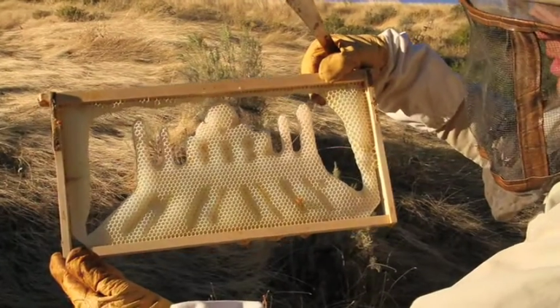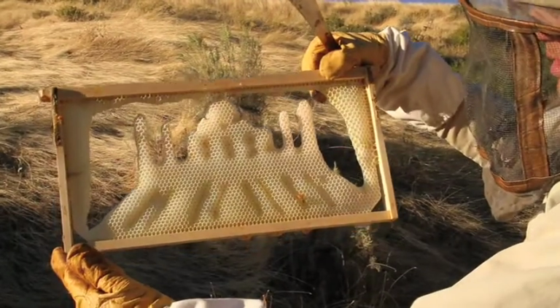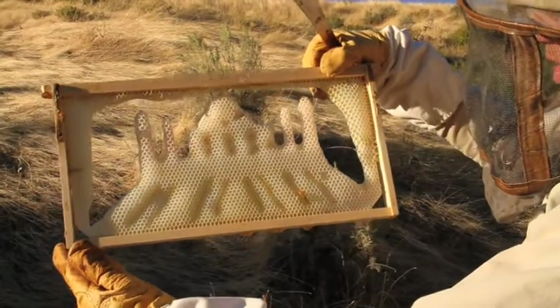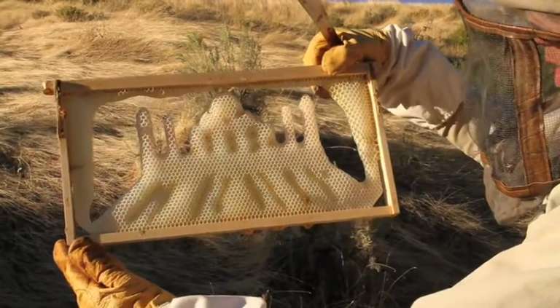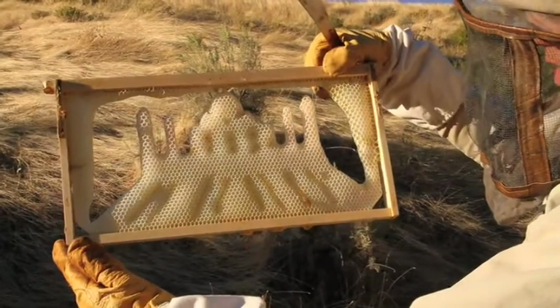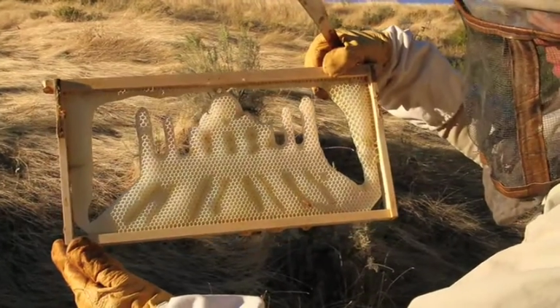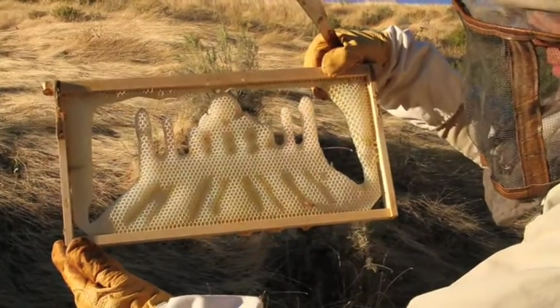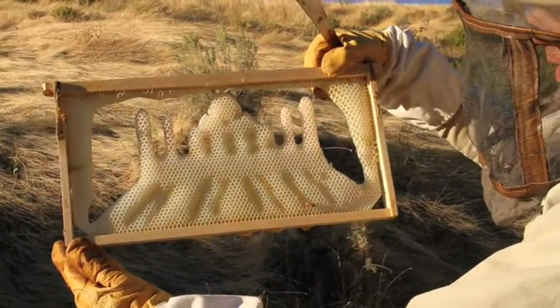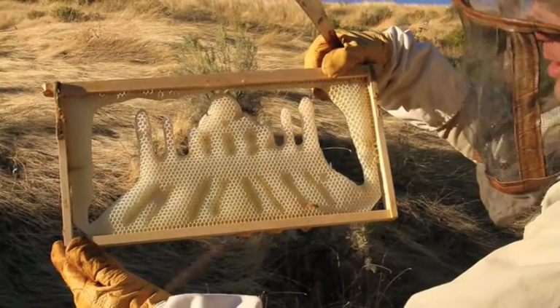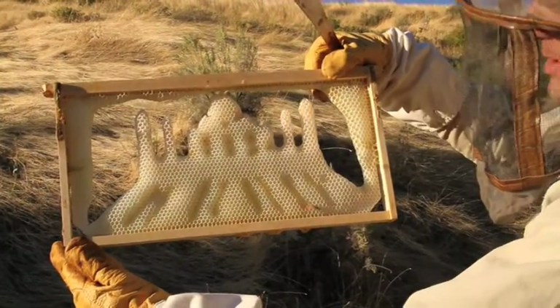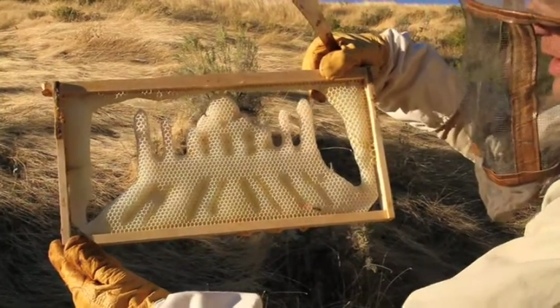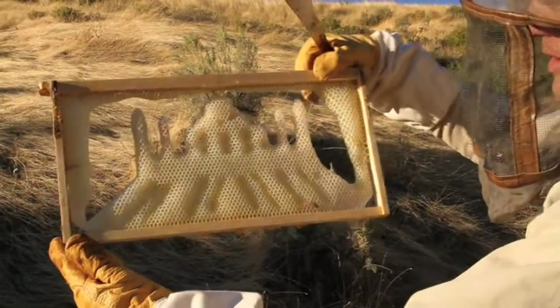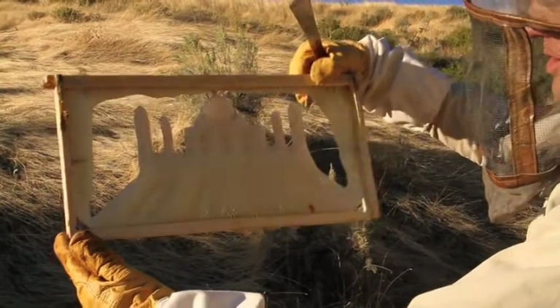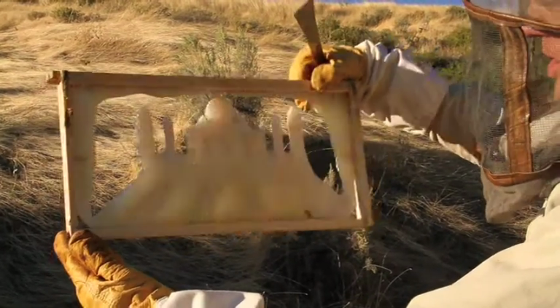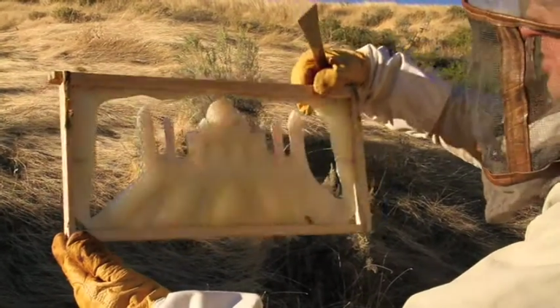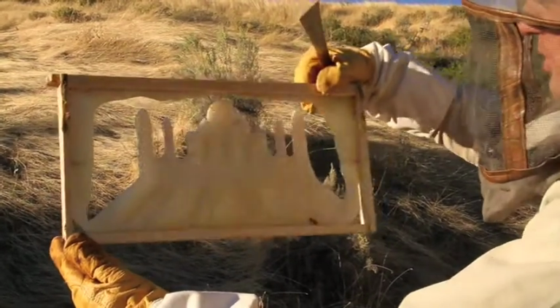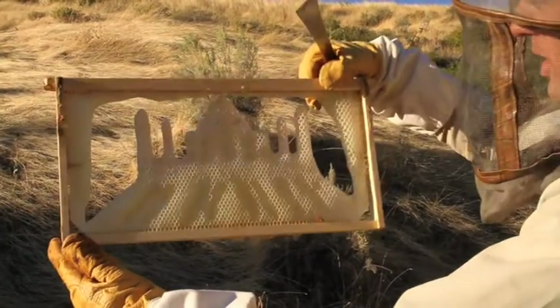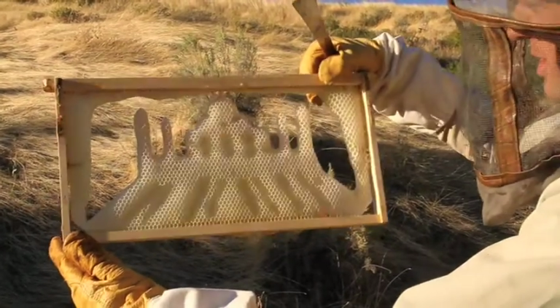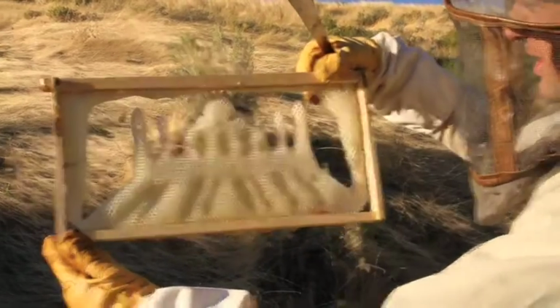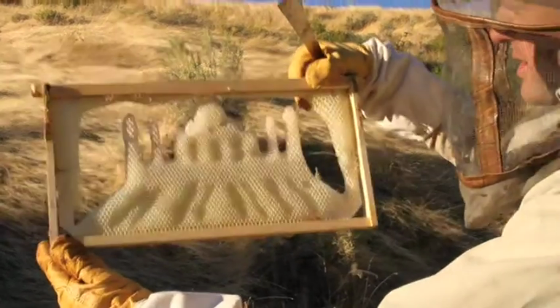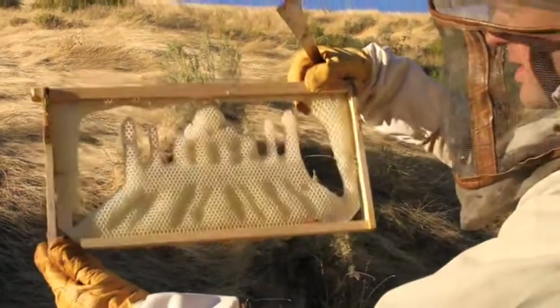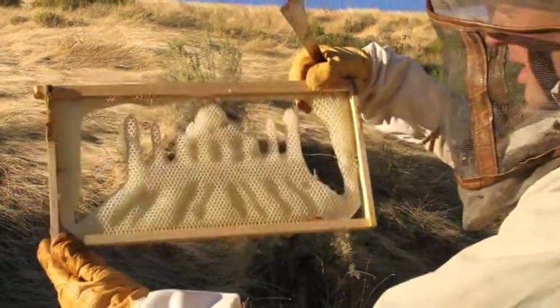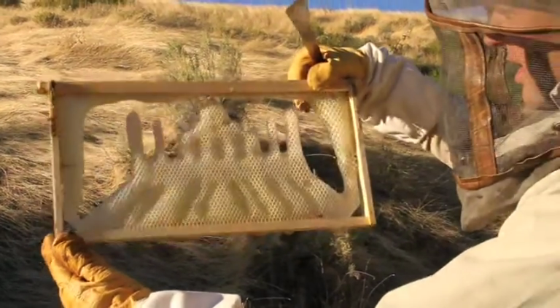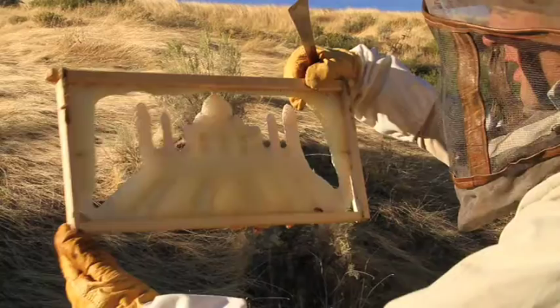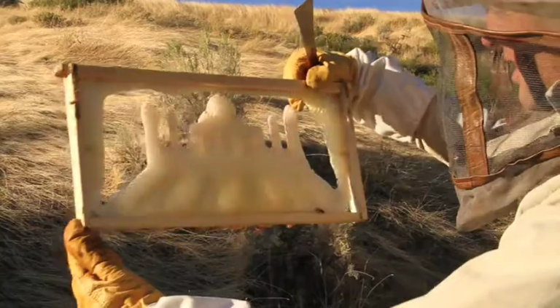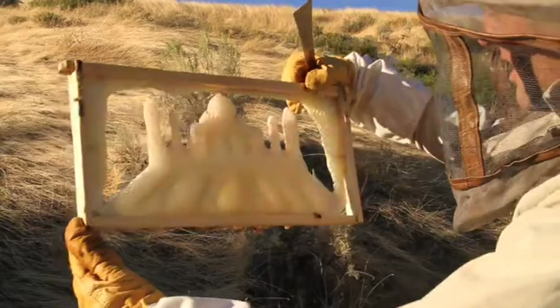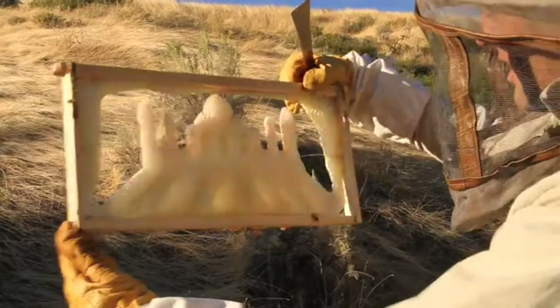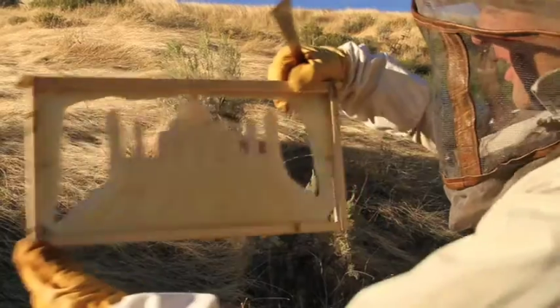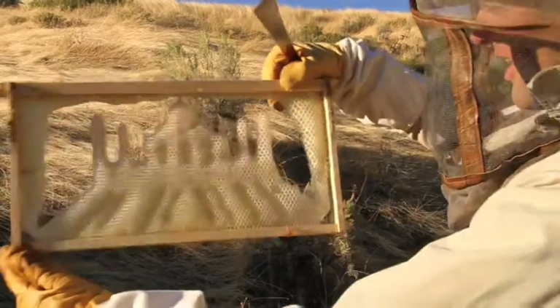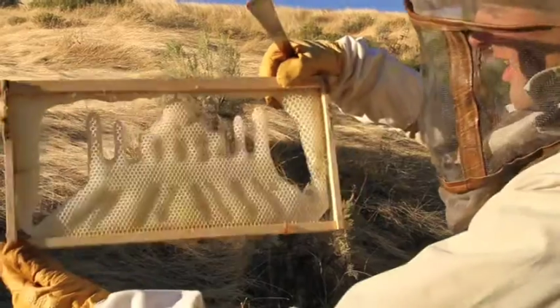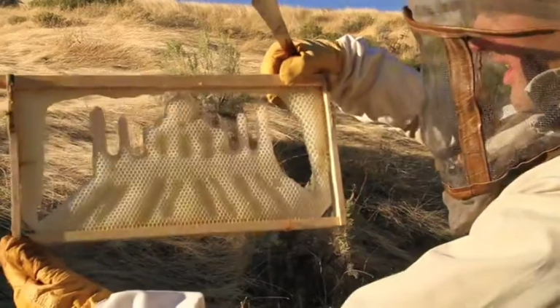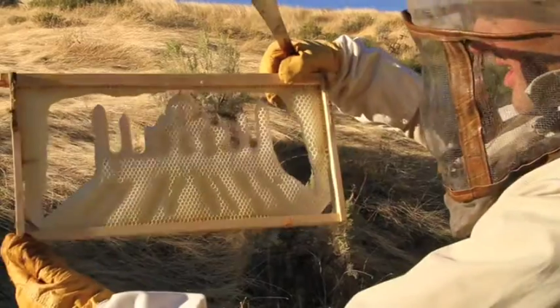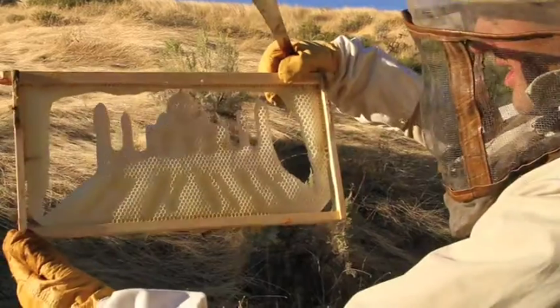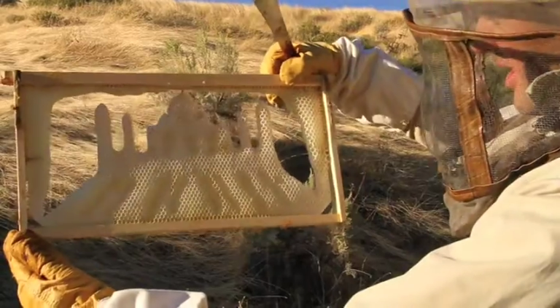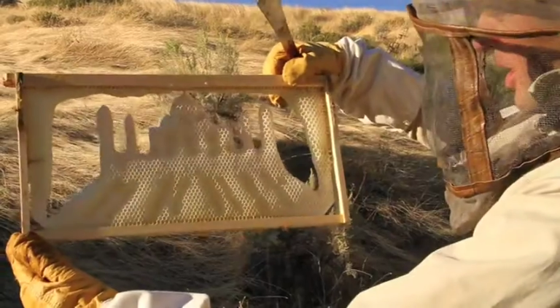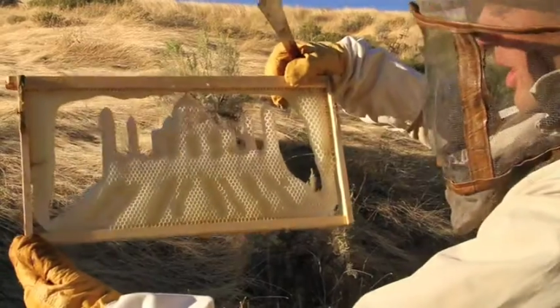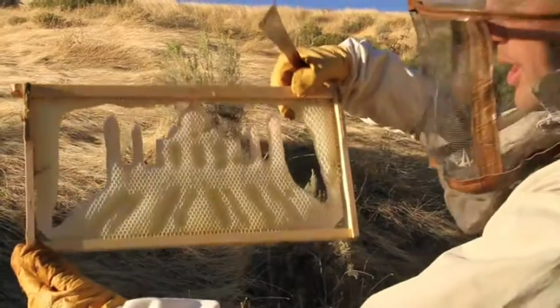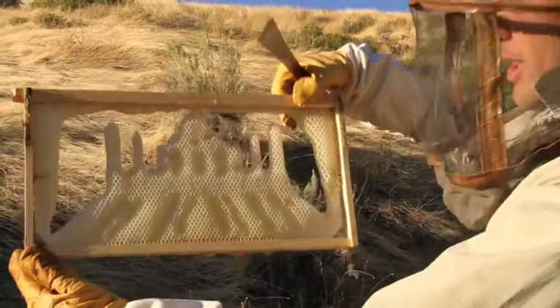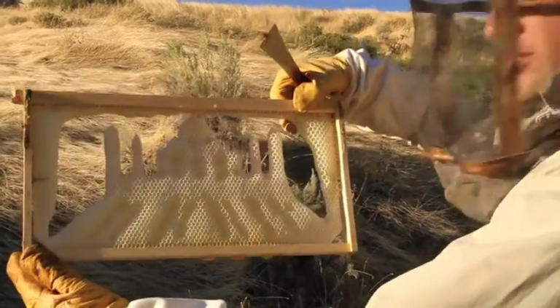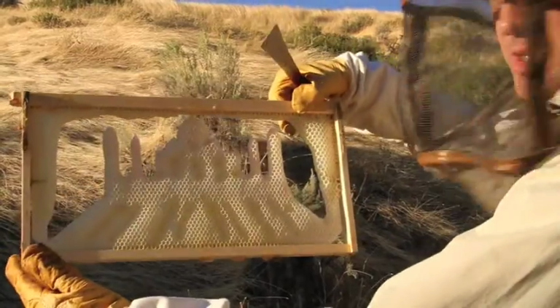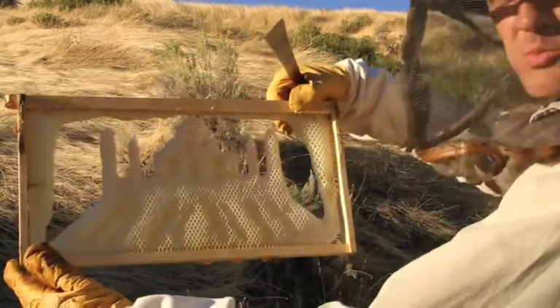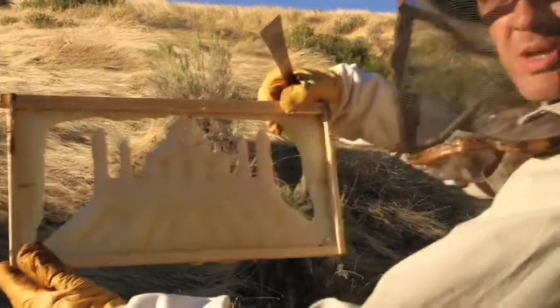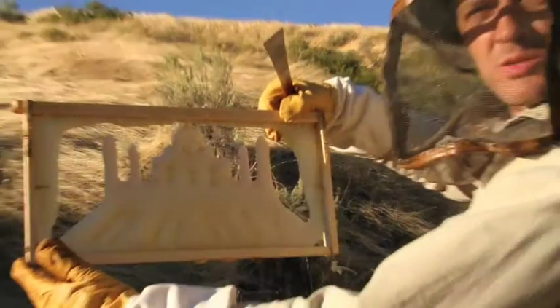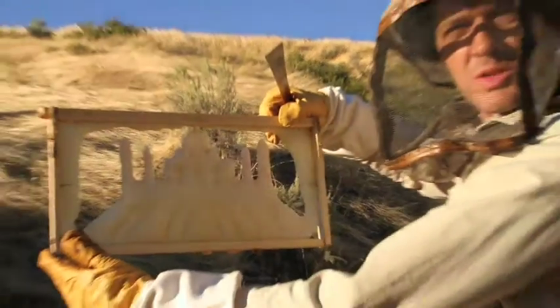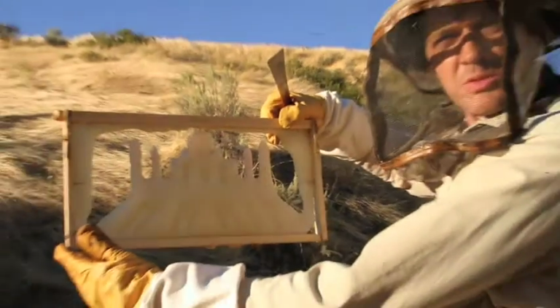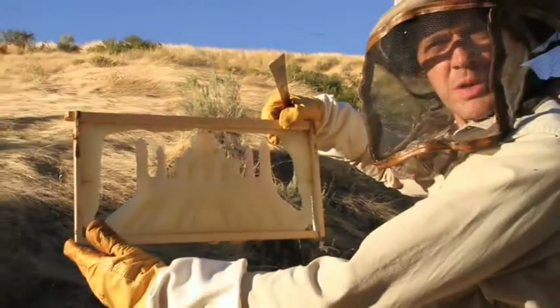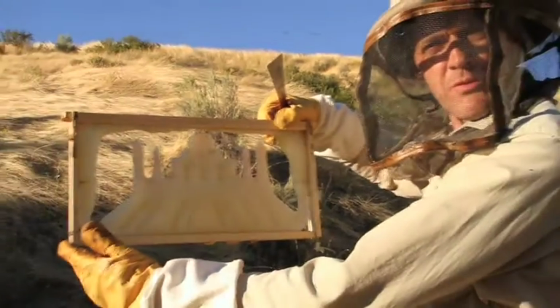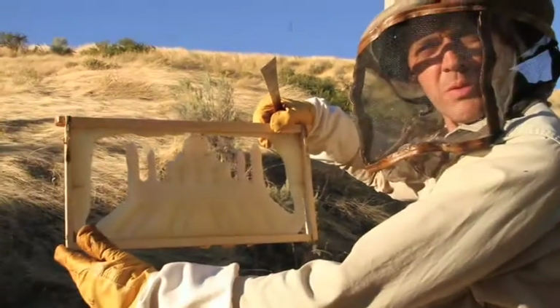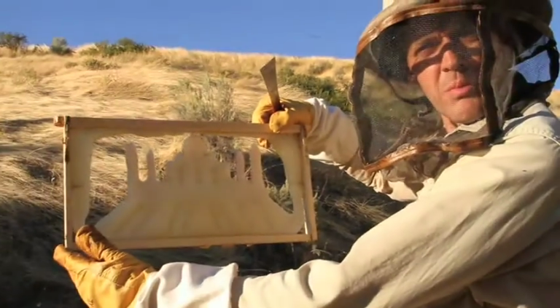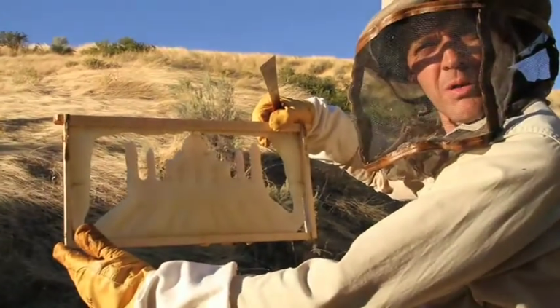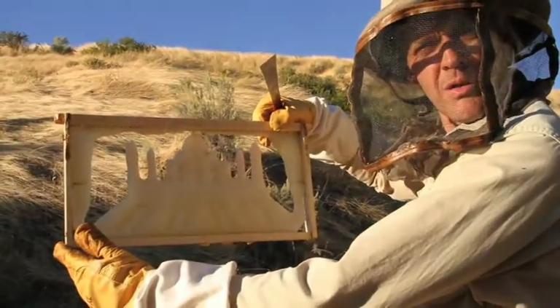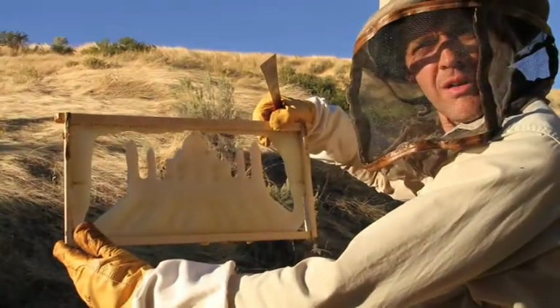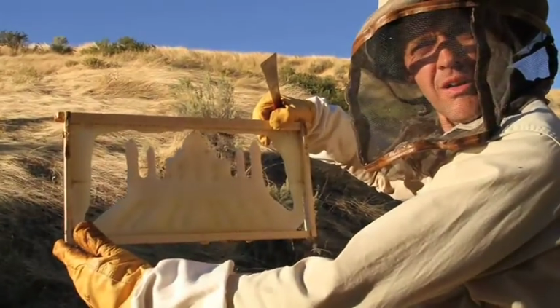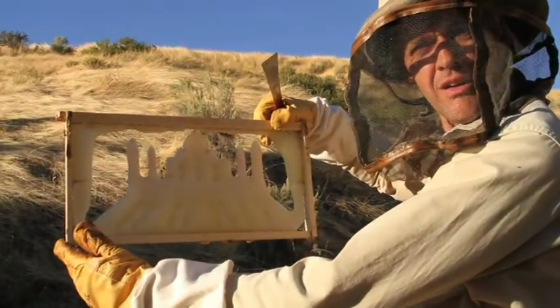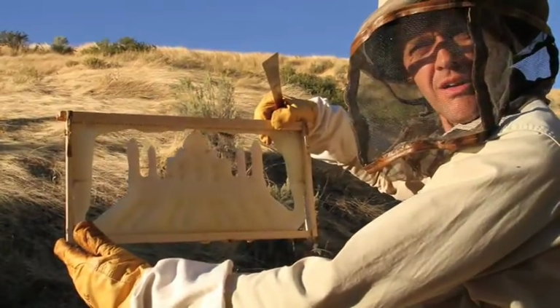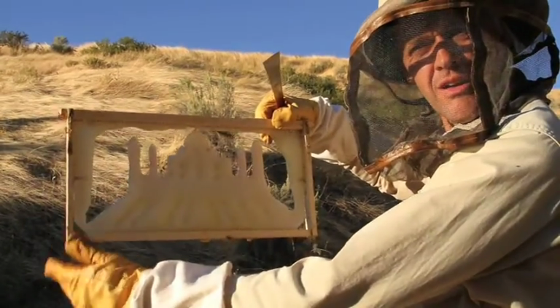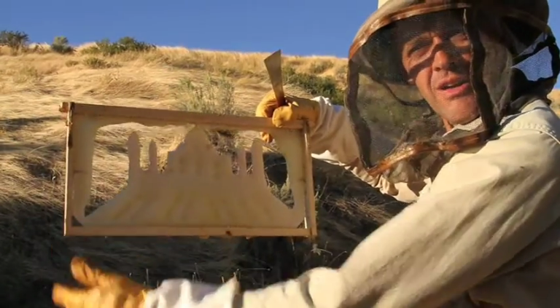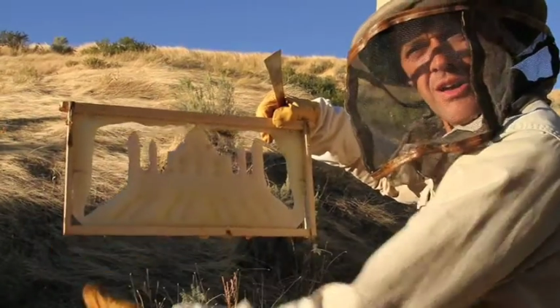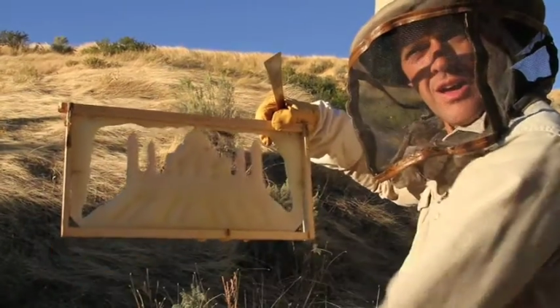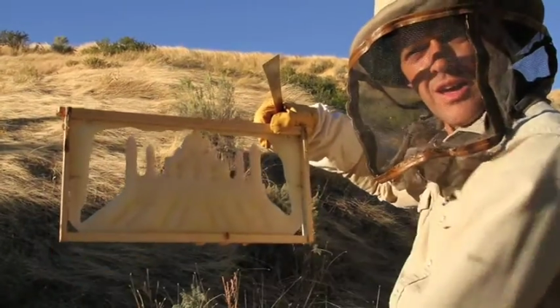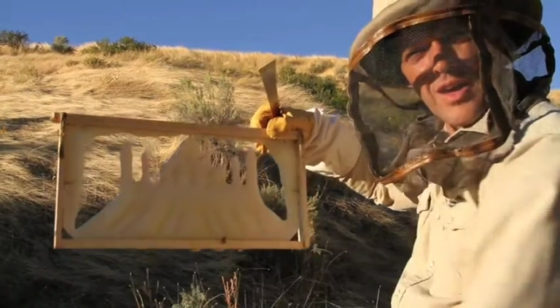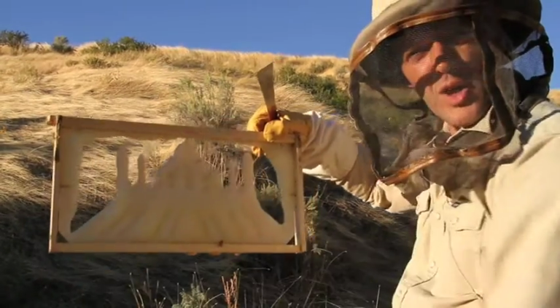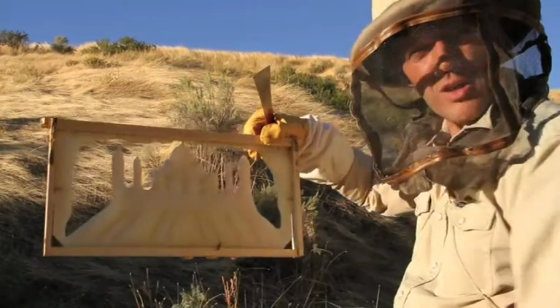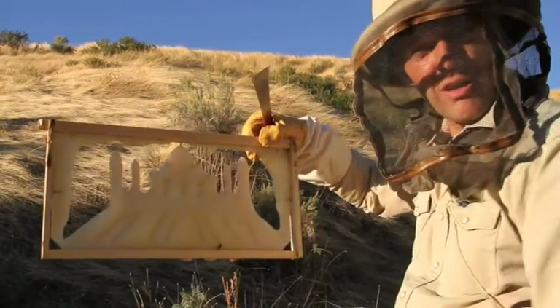Well, that looks like the Taj Mahal, doesn't it? I guess these bees must be from India.